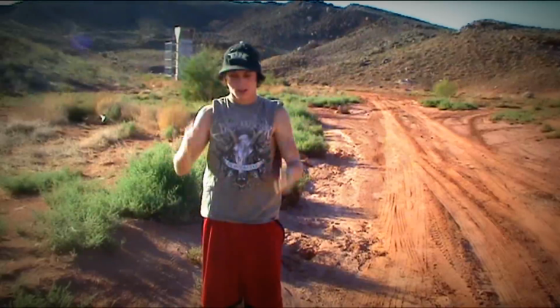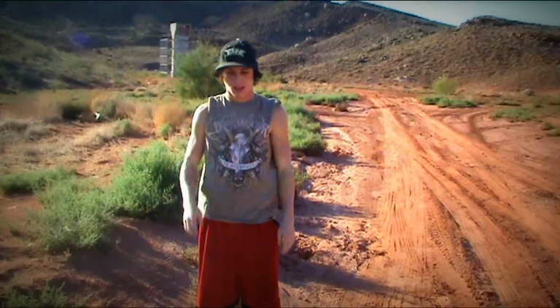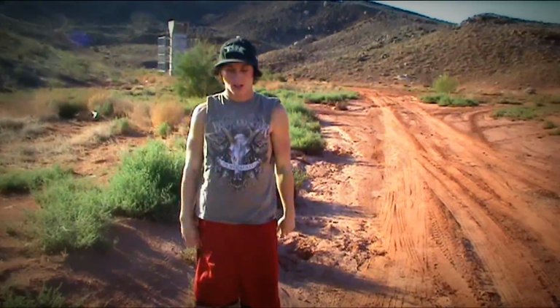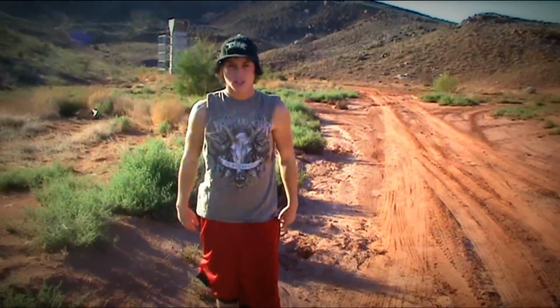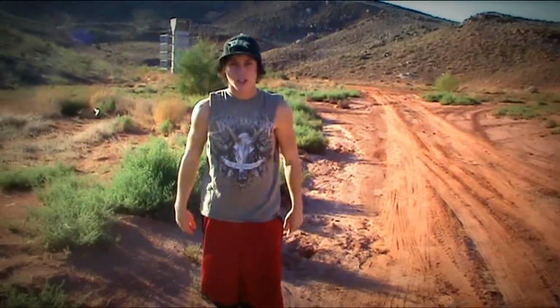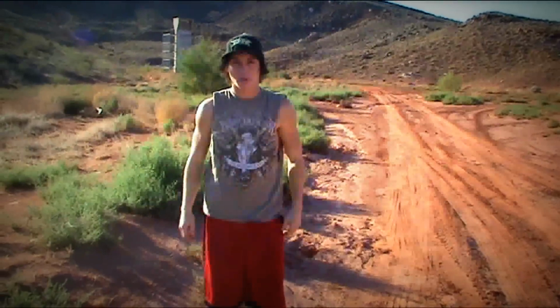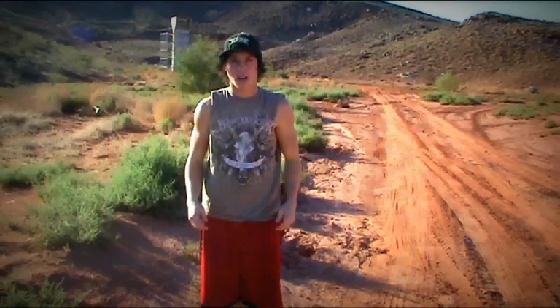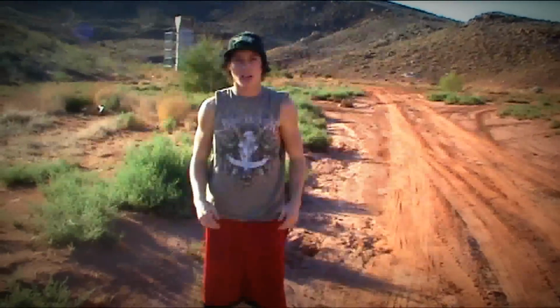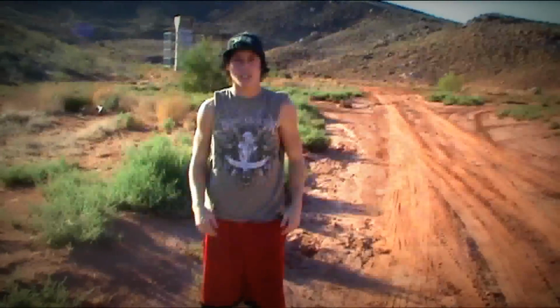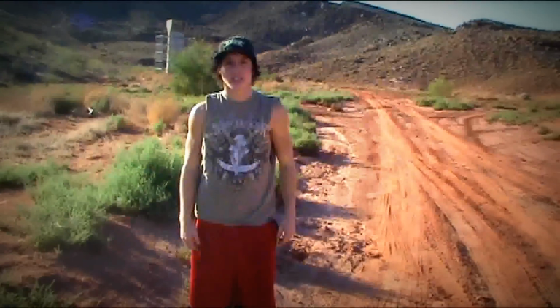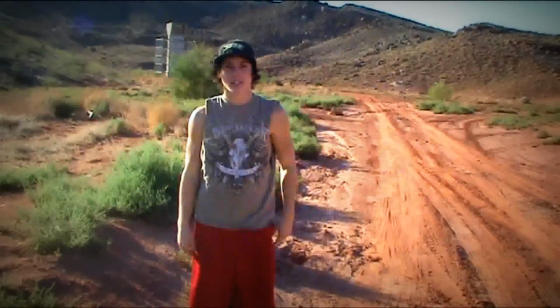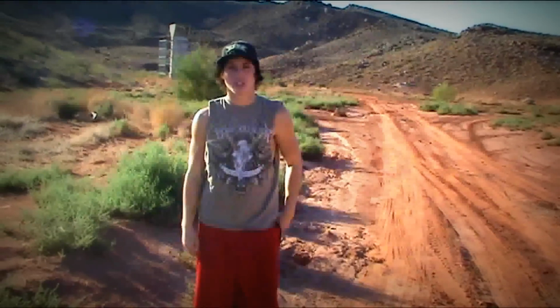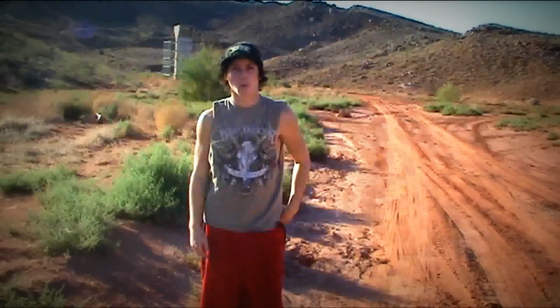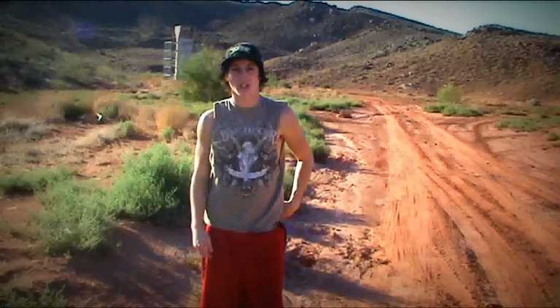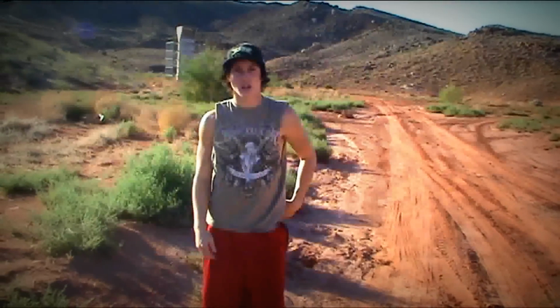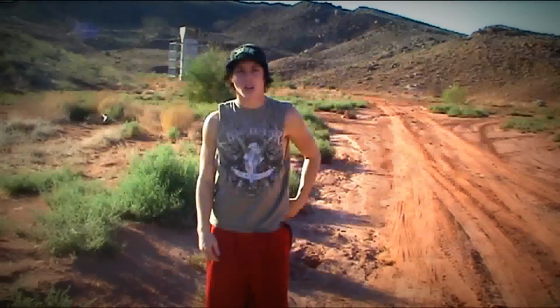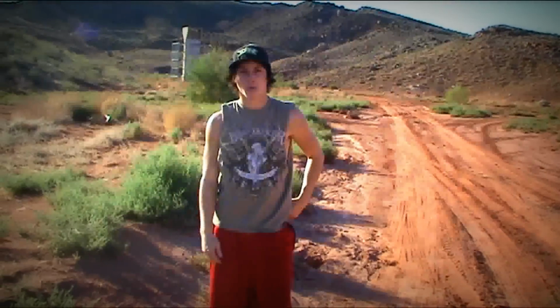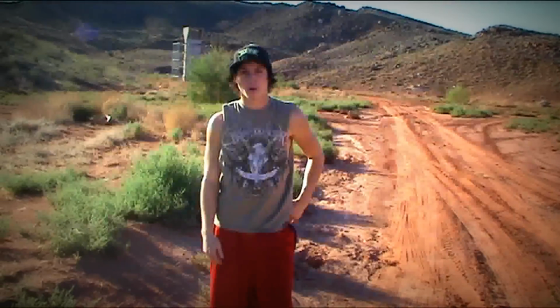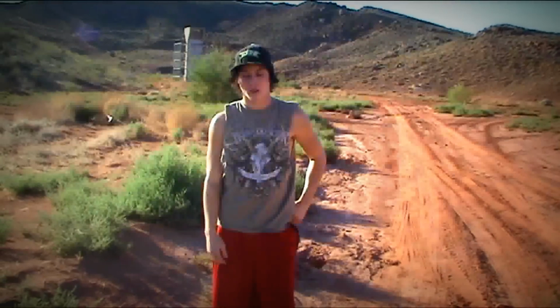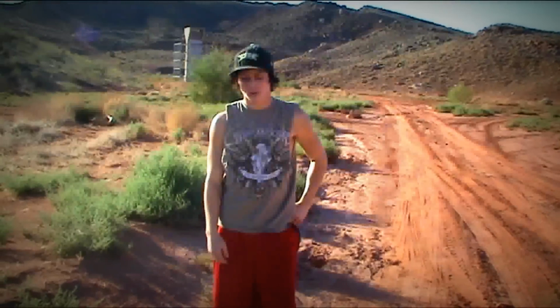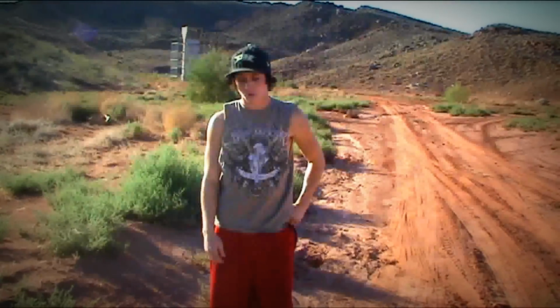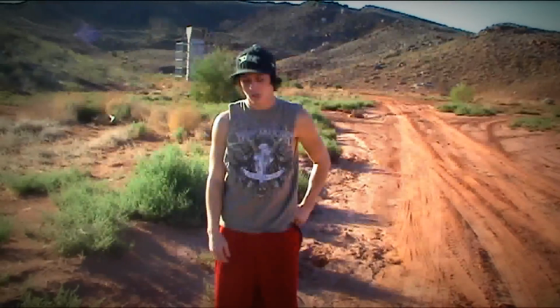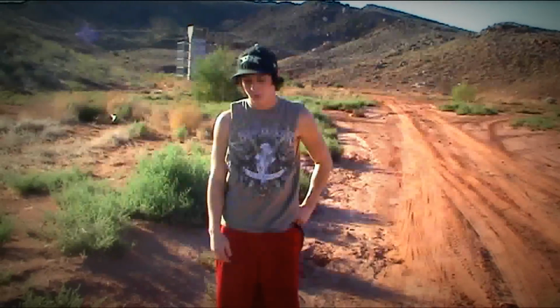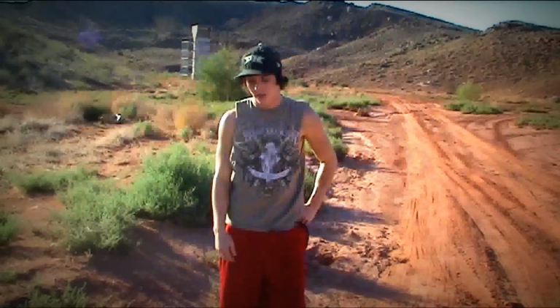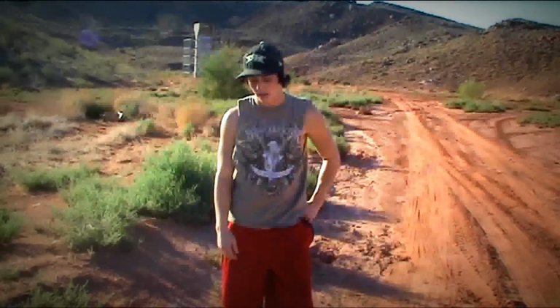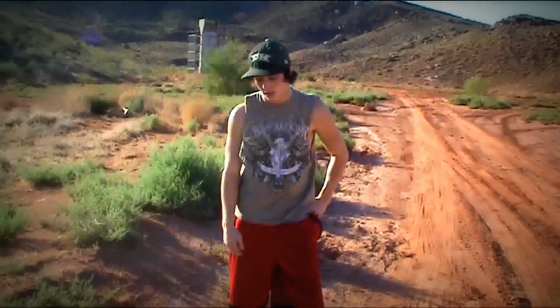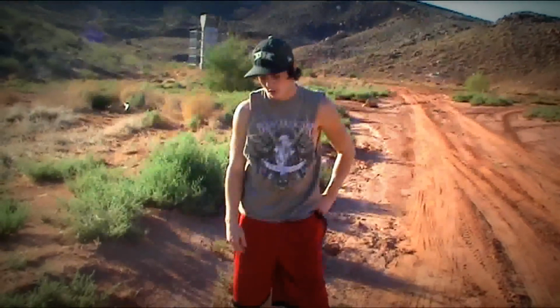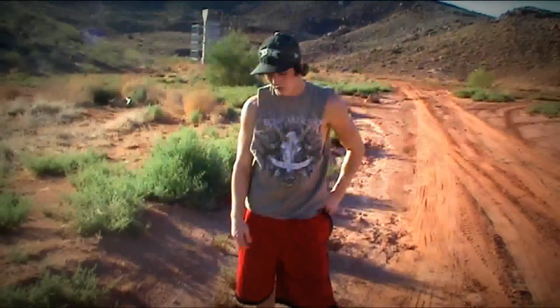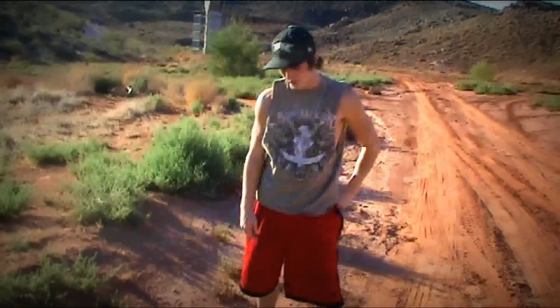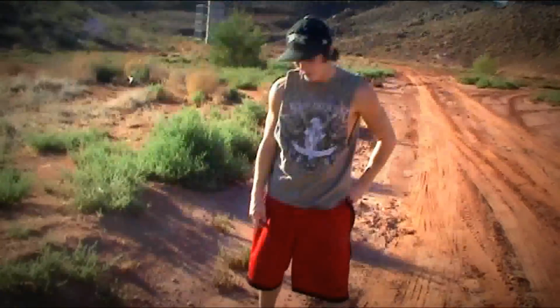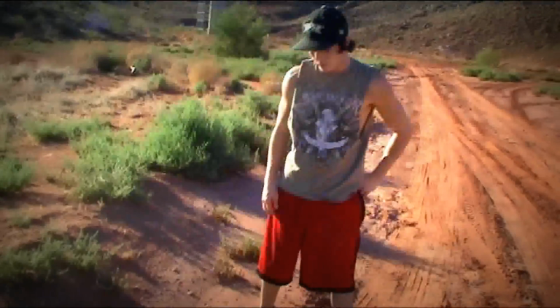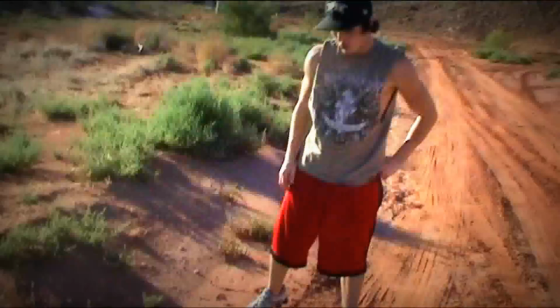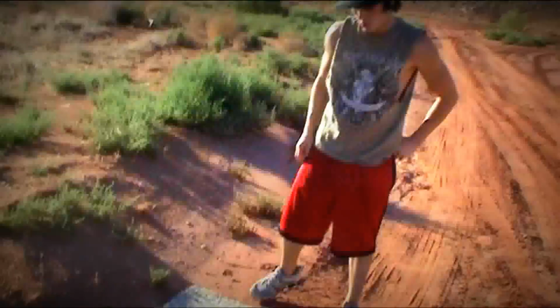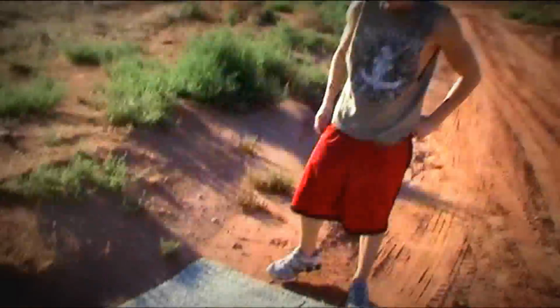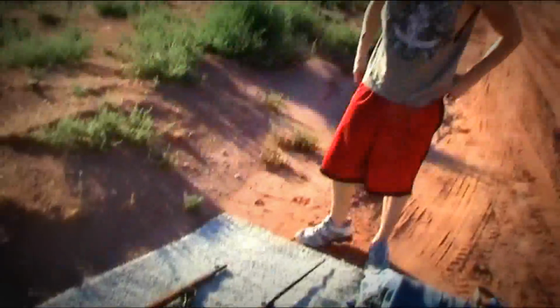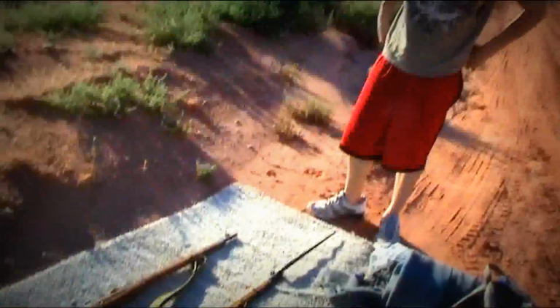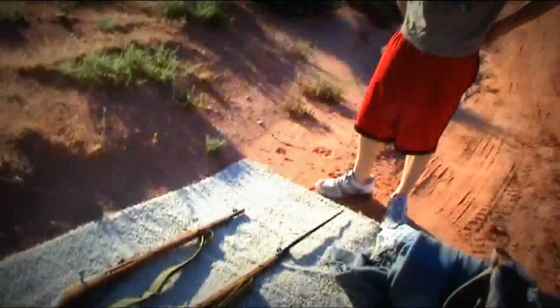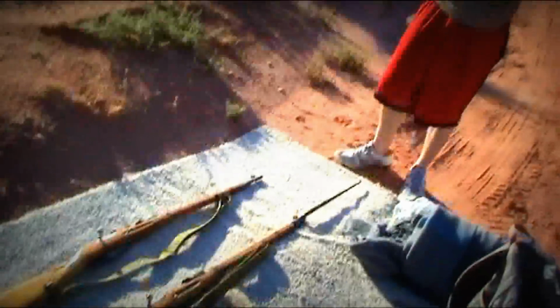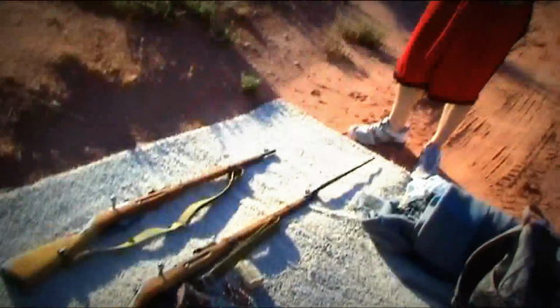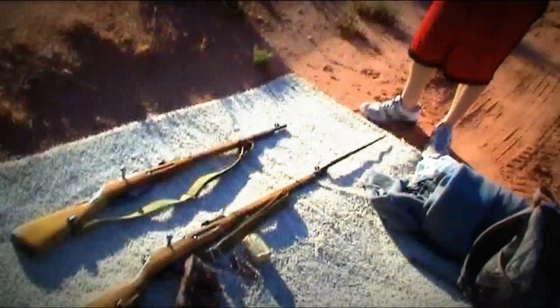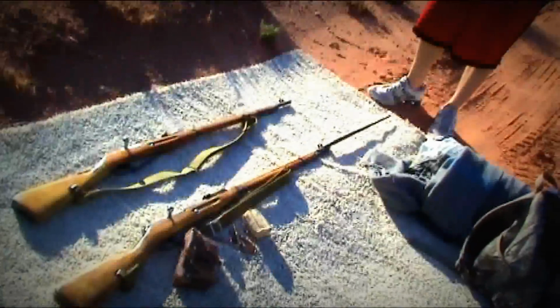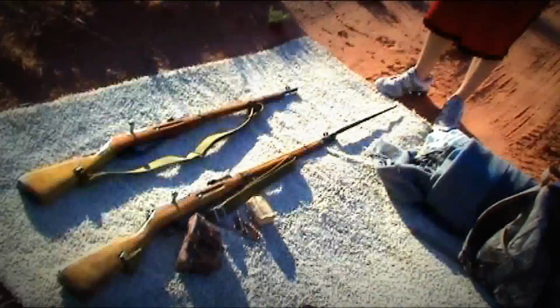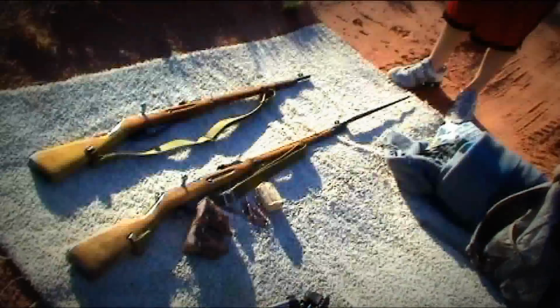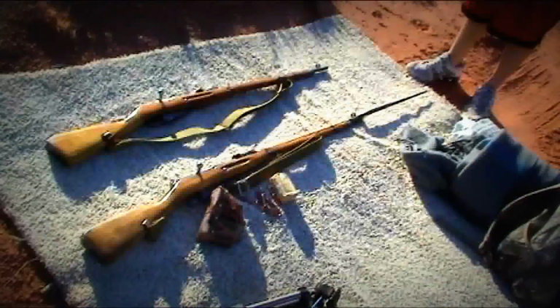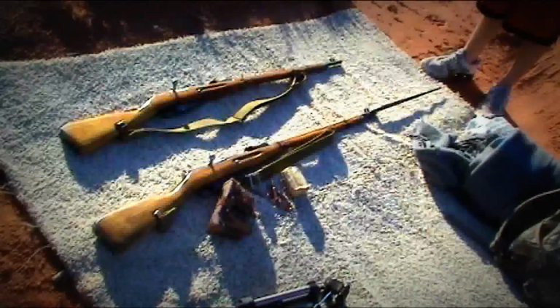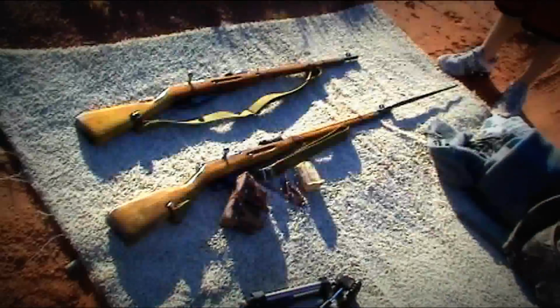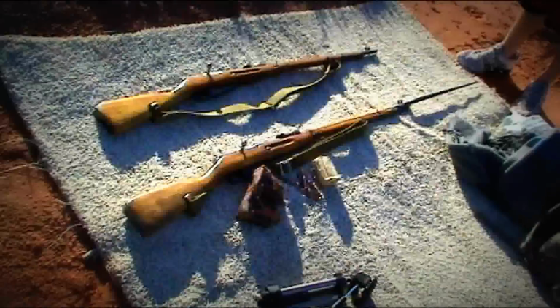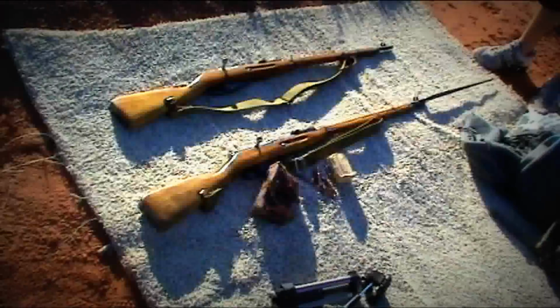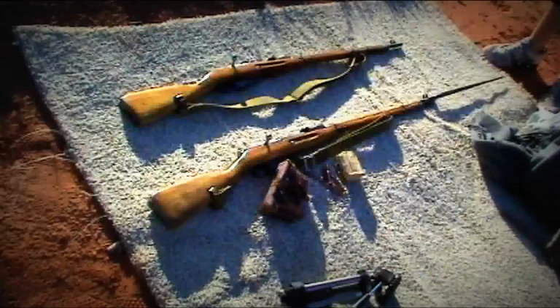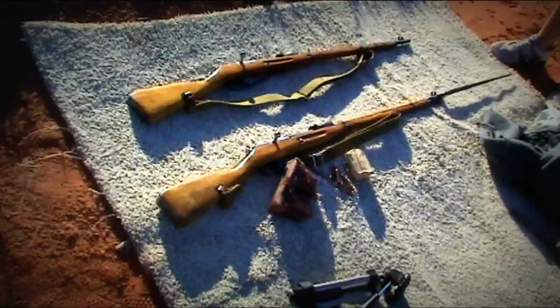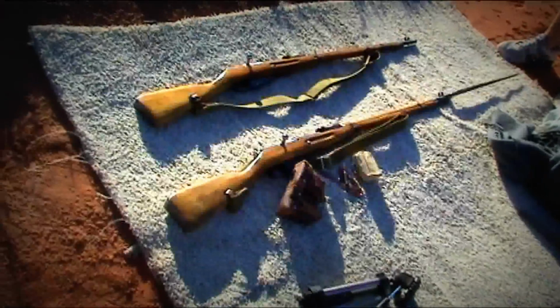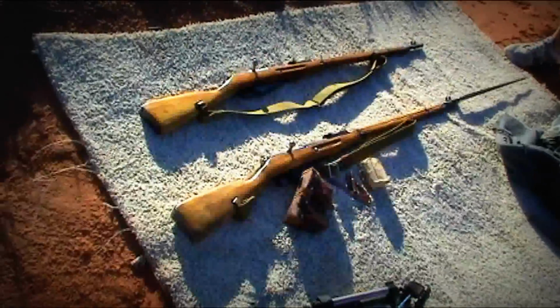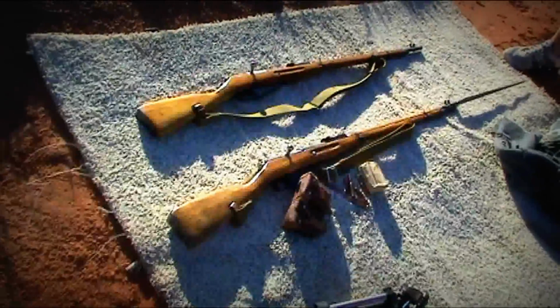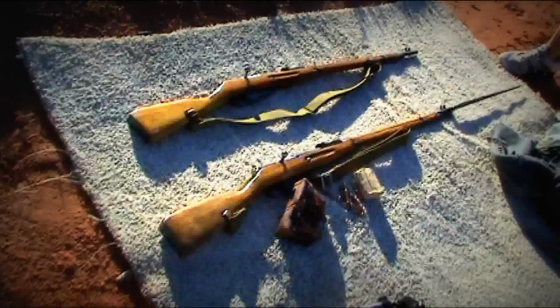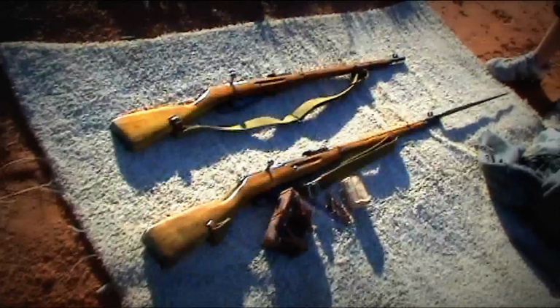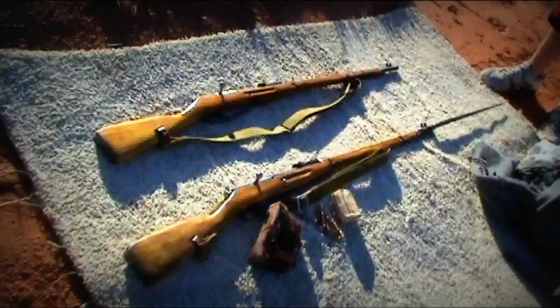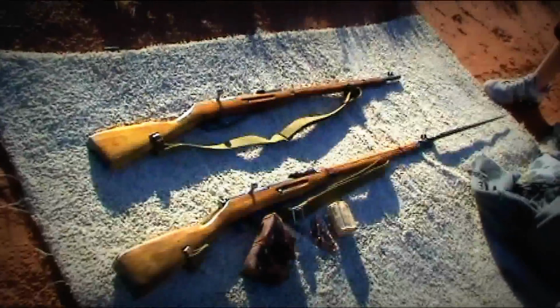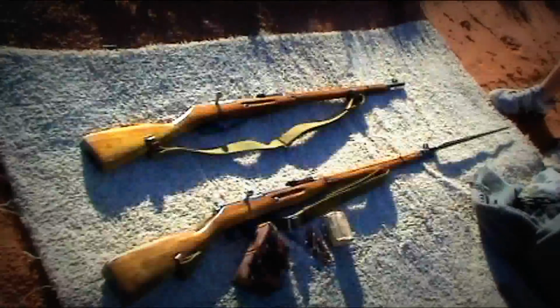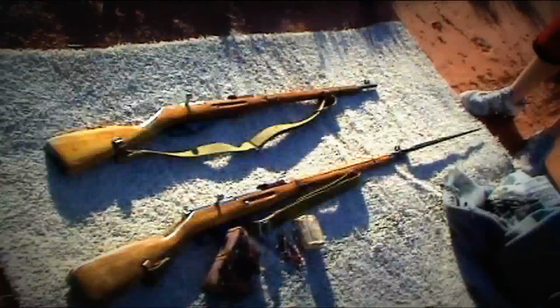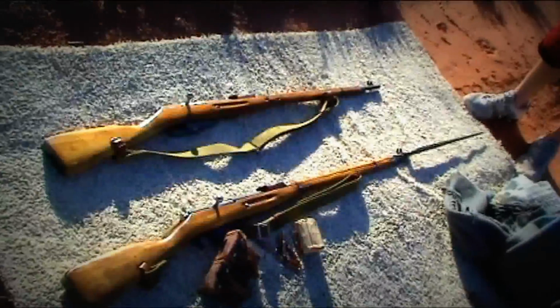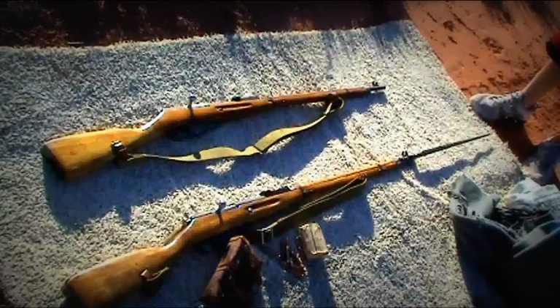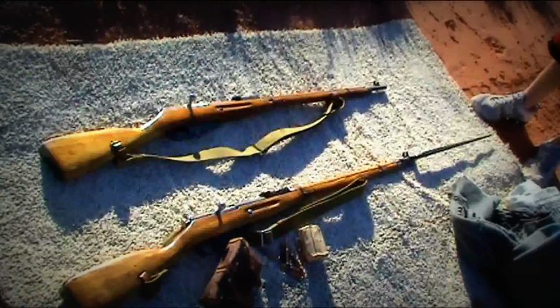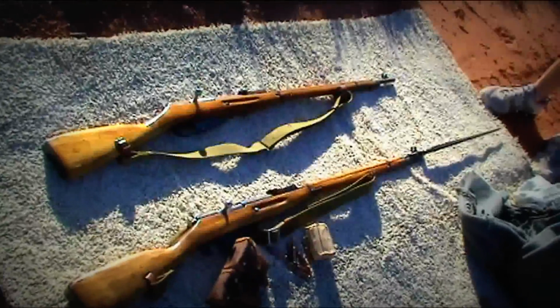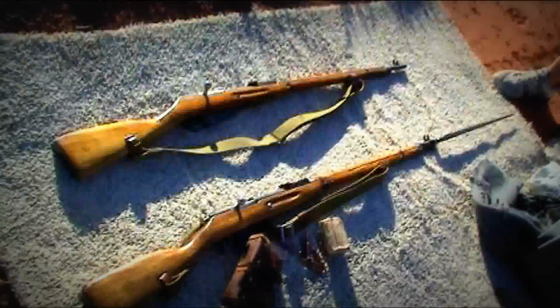What's up guys? This week on Gun Brothers we're going to be doing a review on the 7.62x54R Mosin-Nagant.